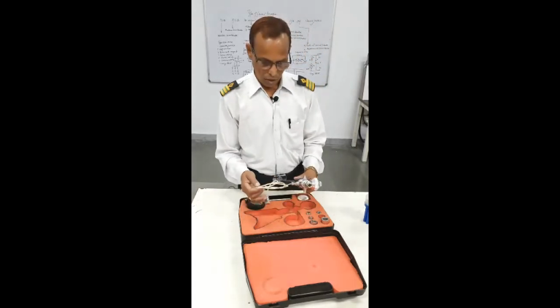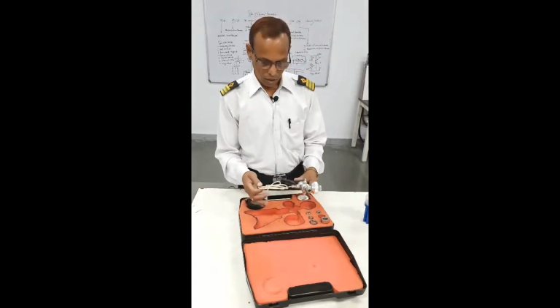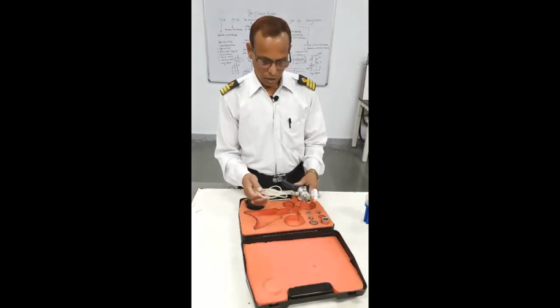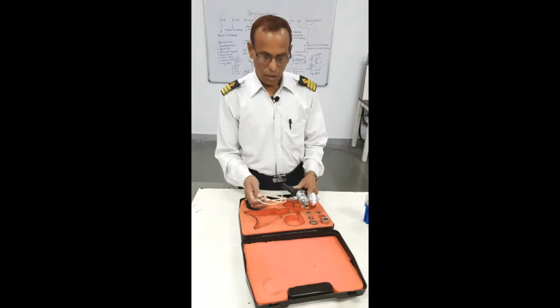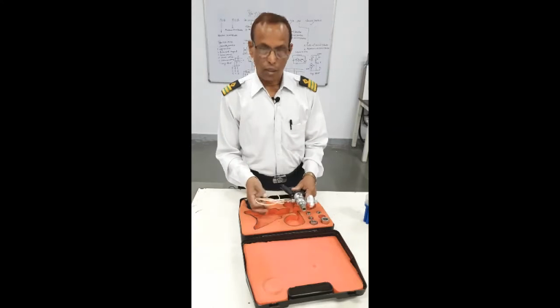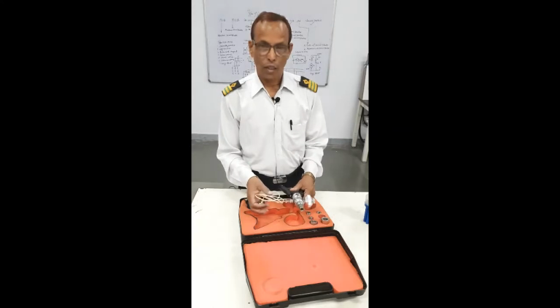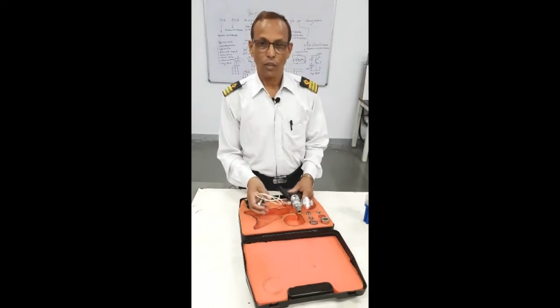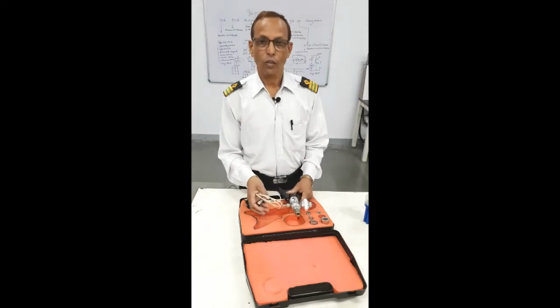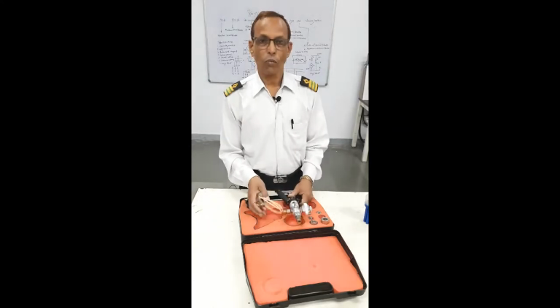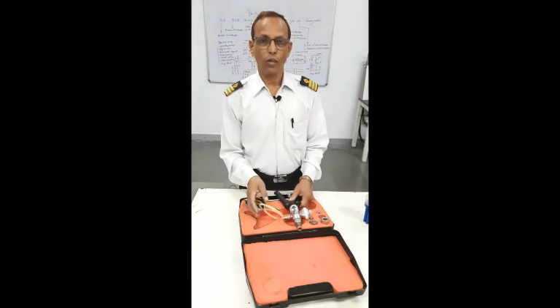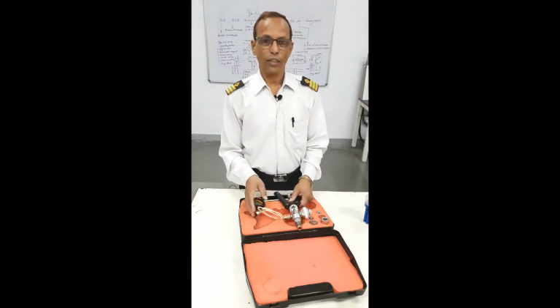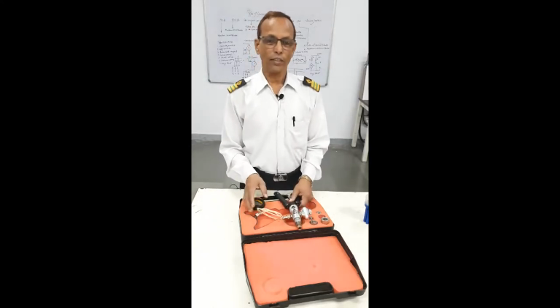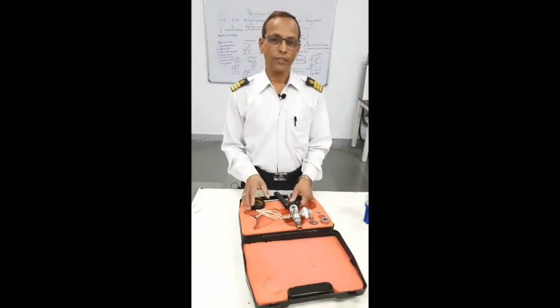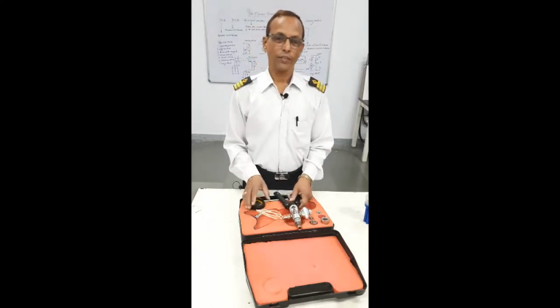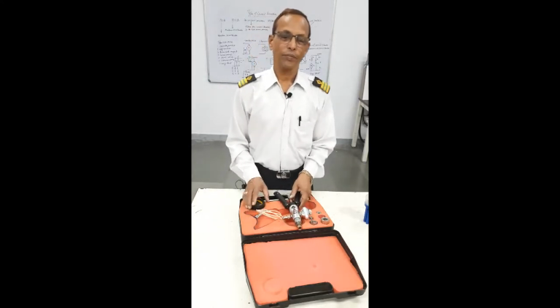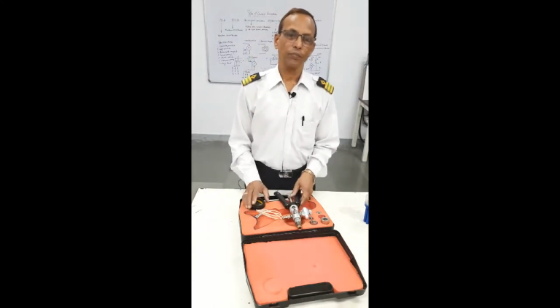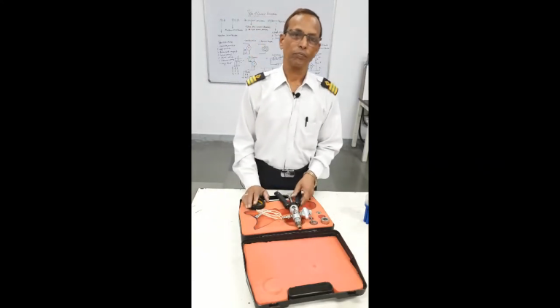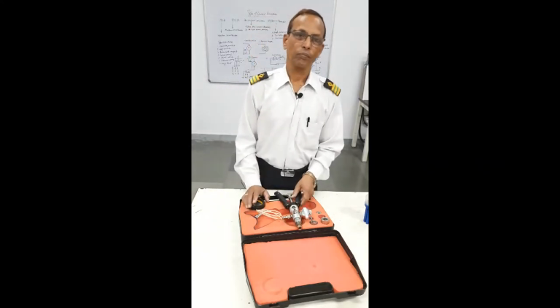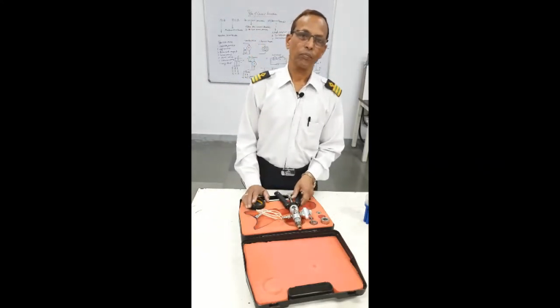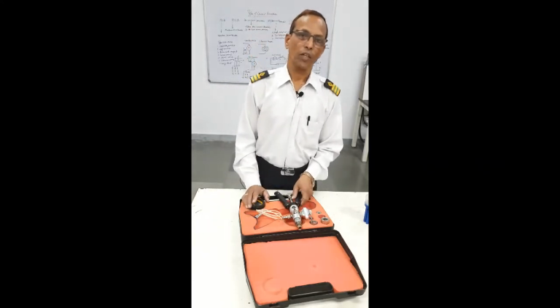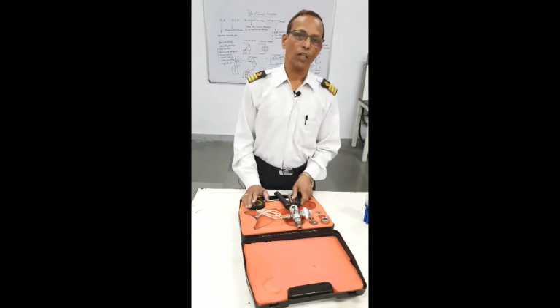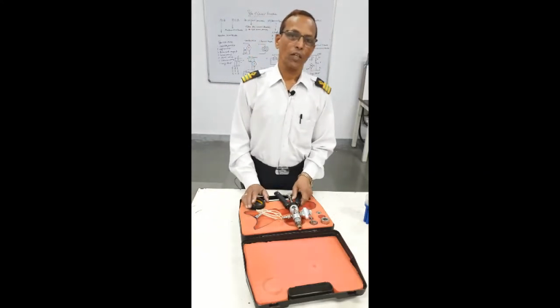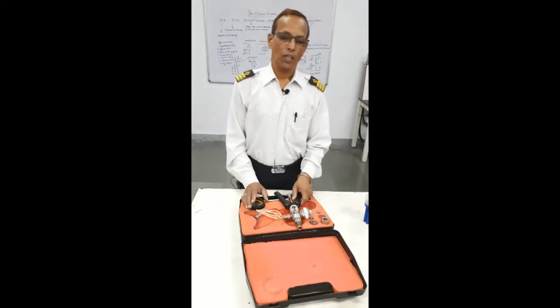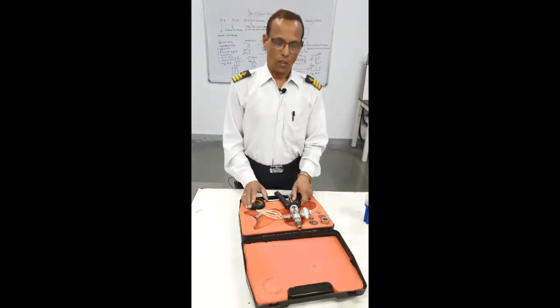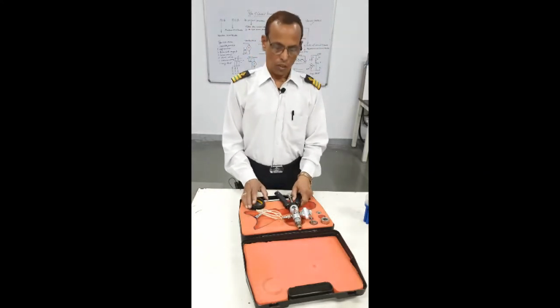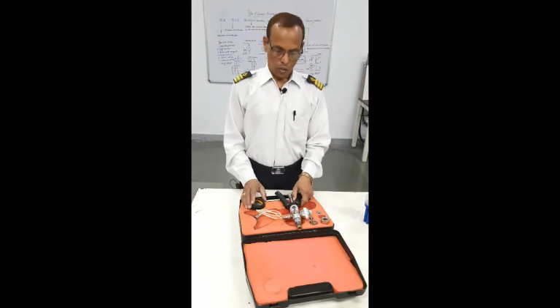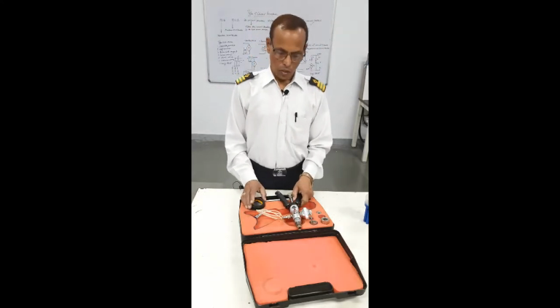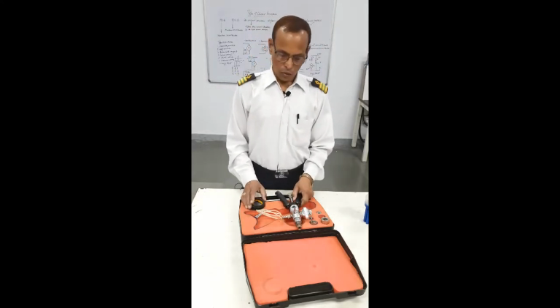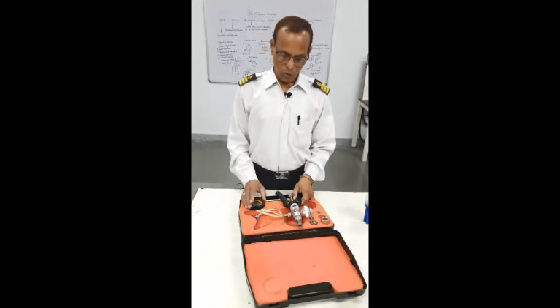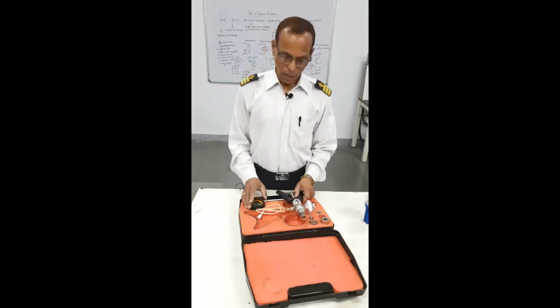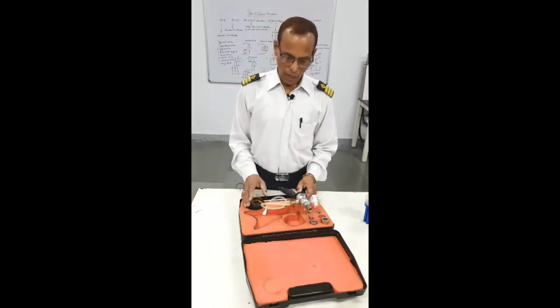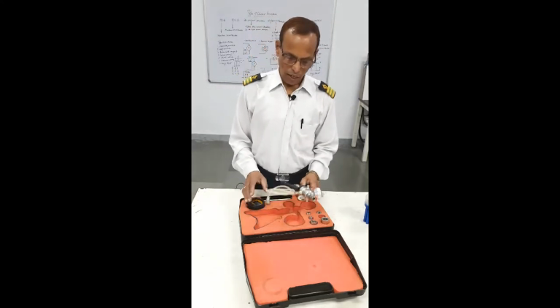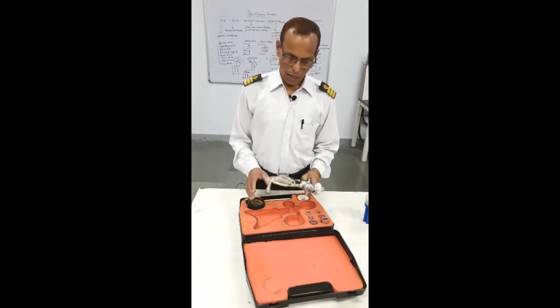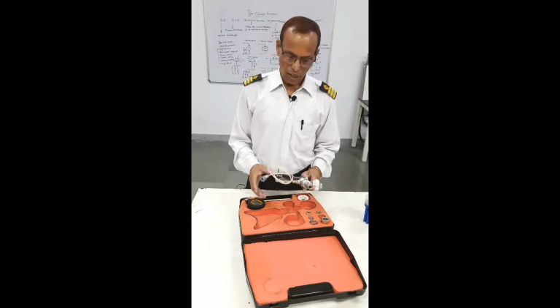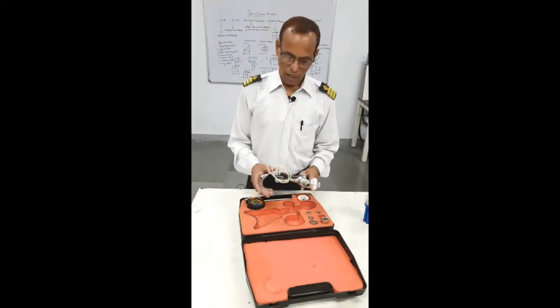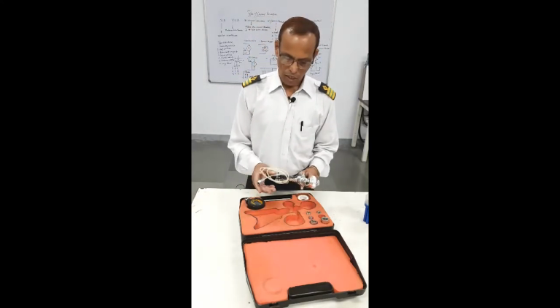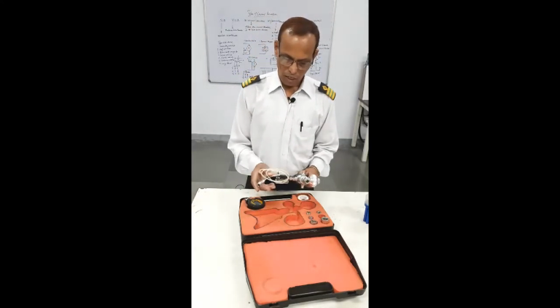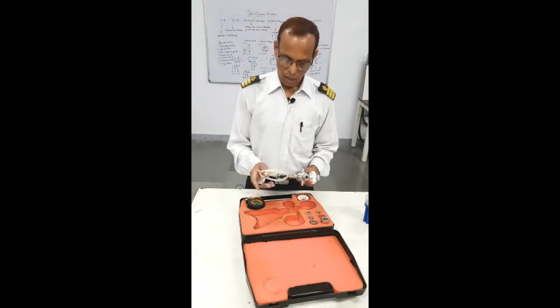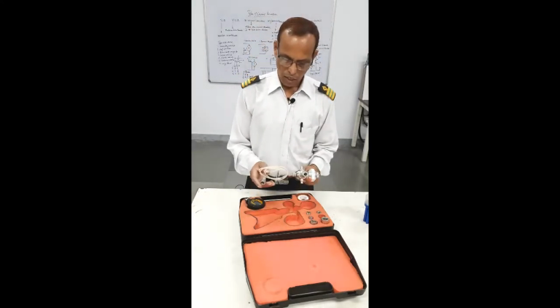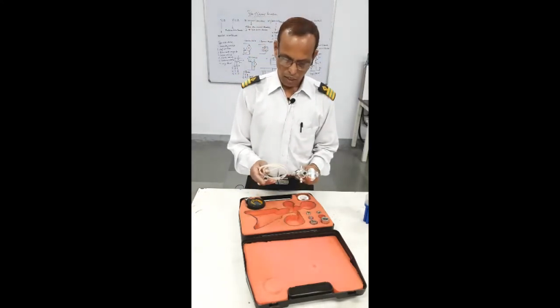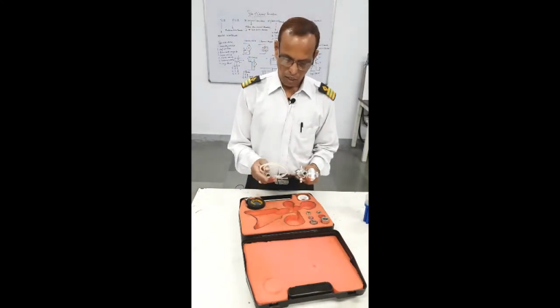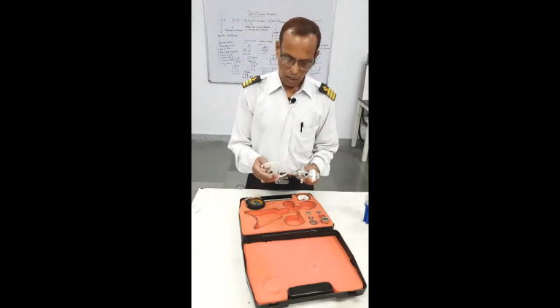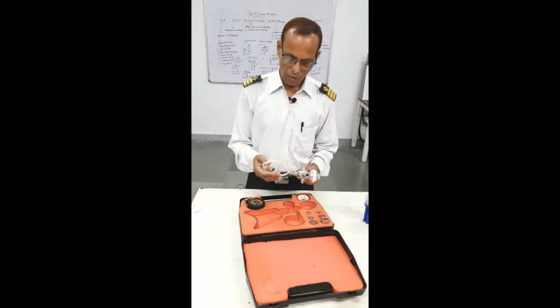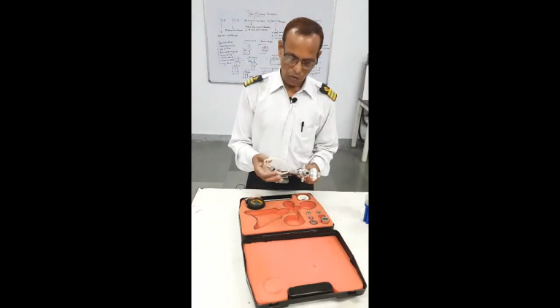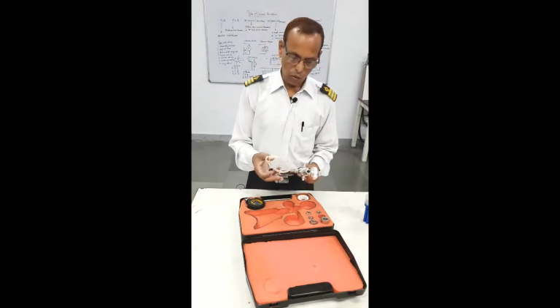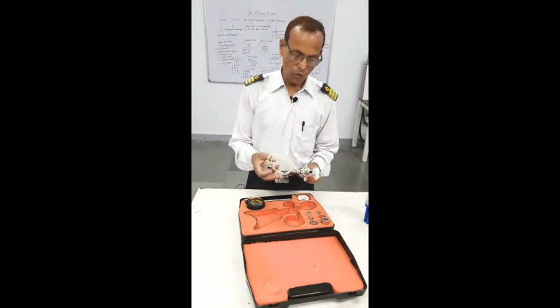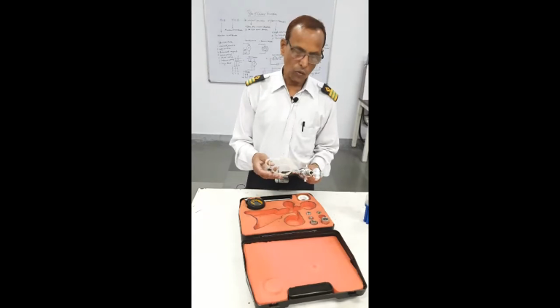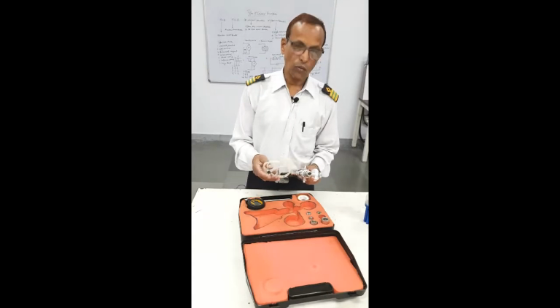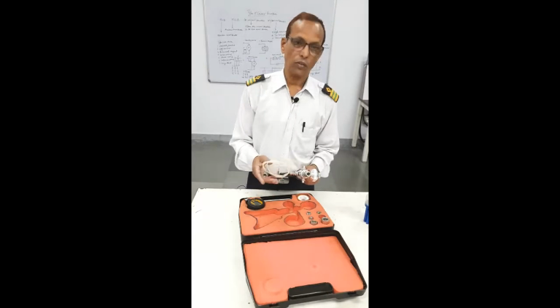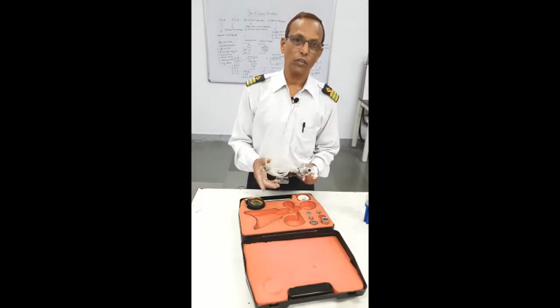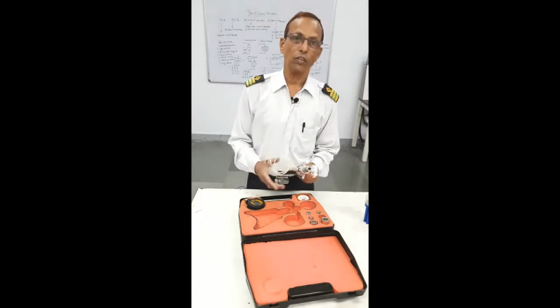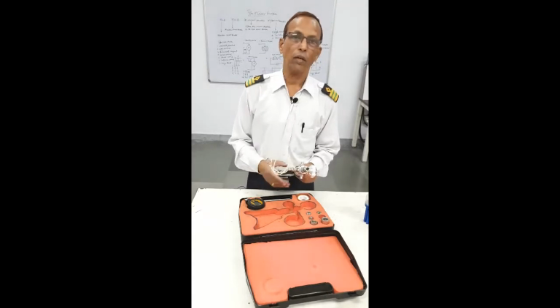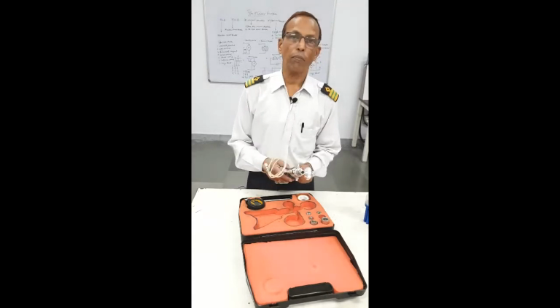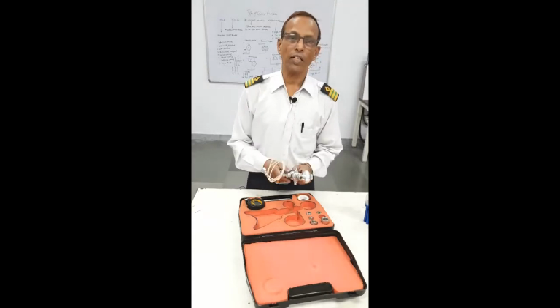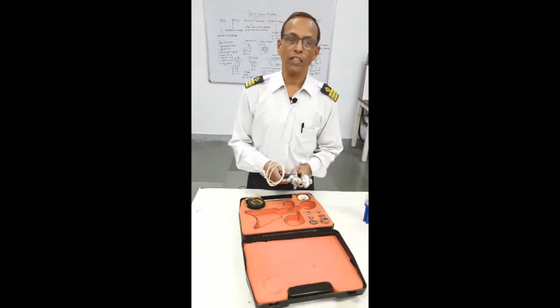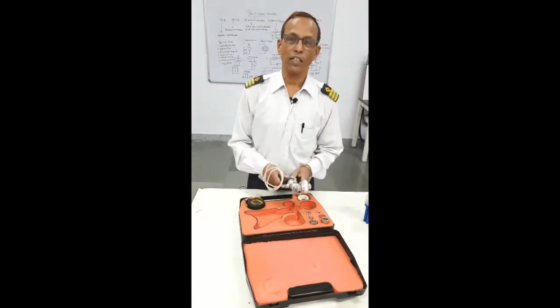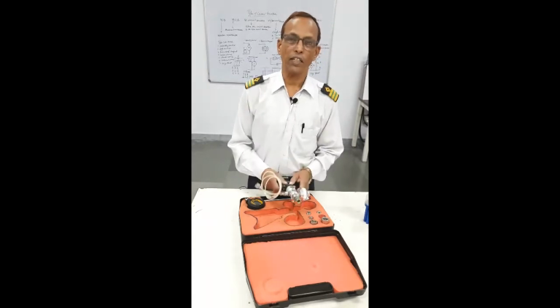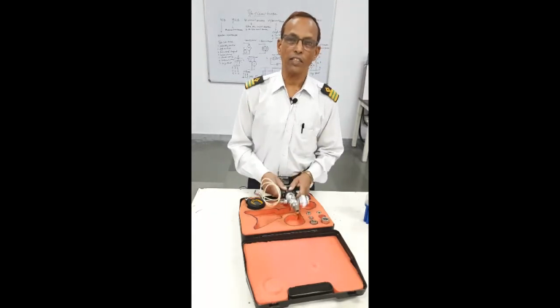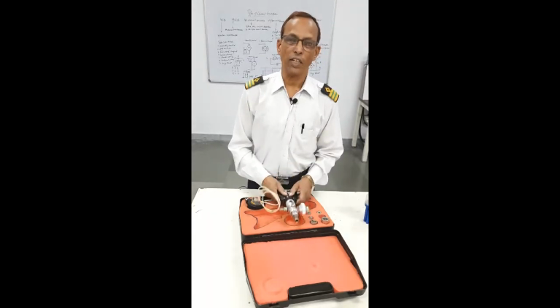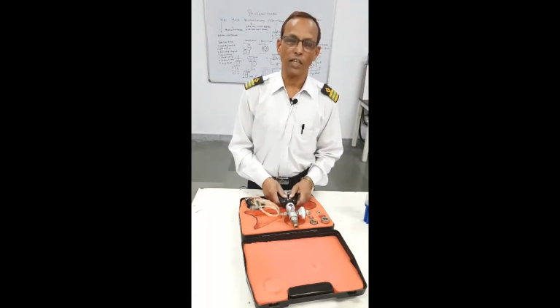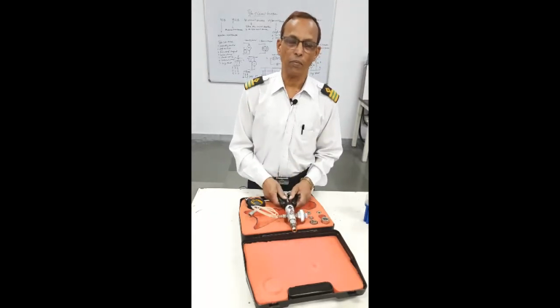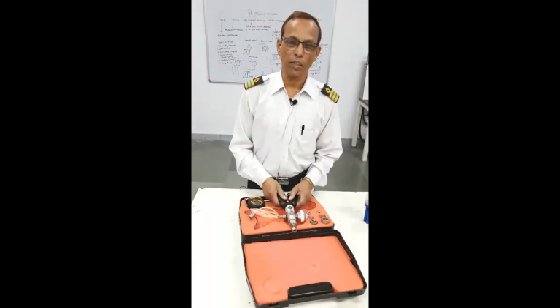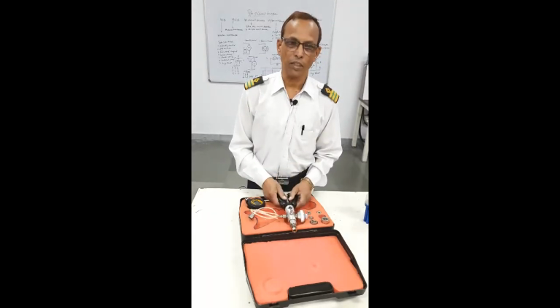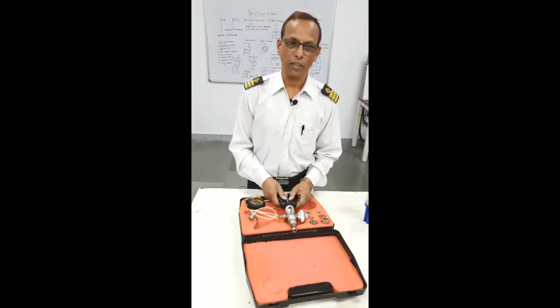Good morning! Today, I will show you the Pressure Gauge Calibrator.